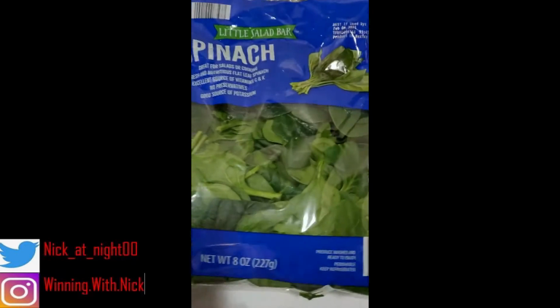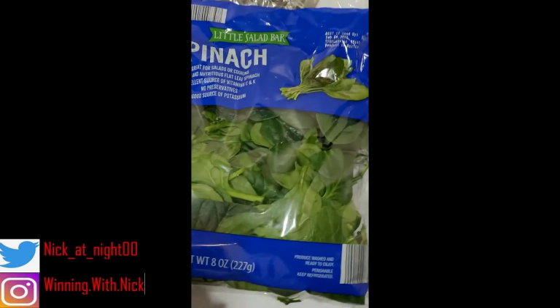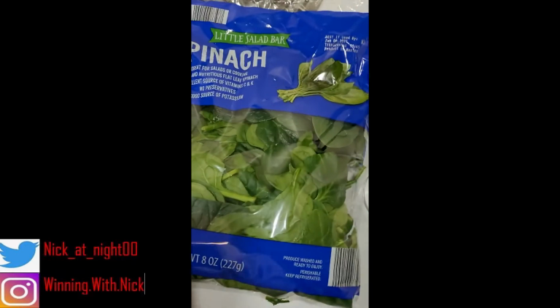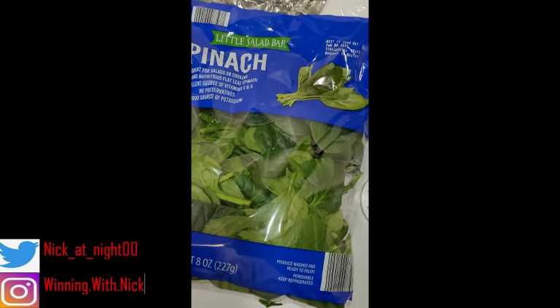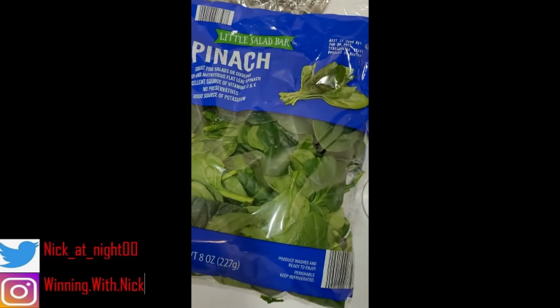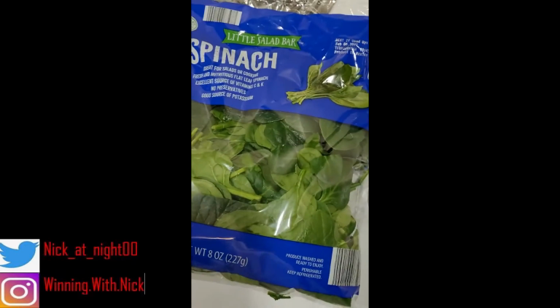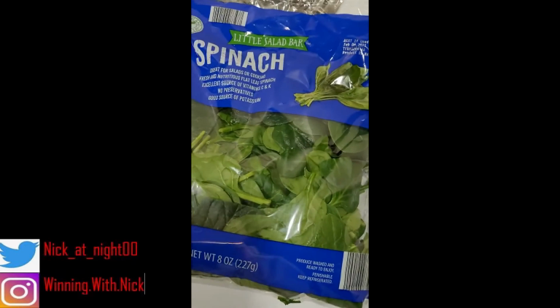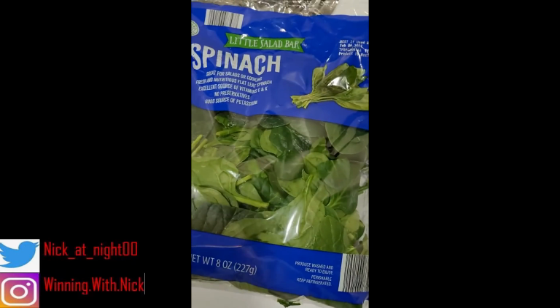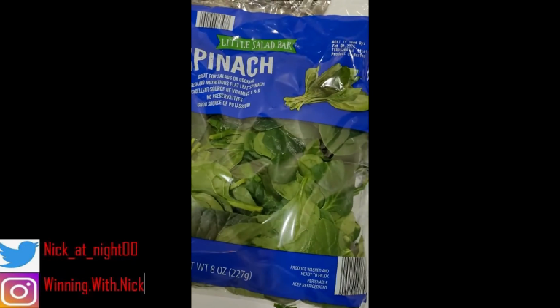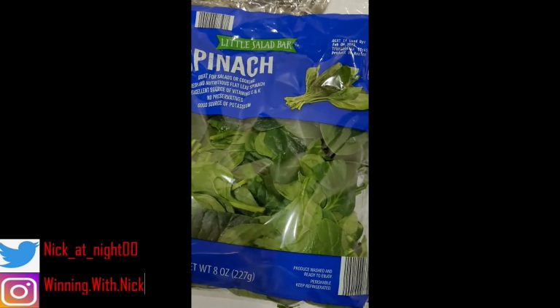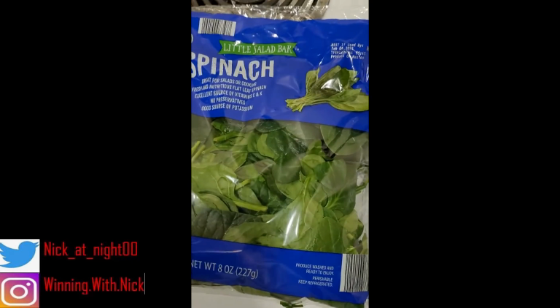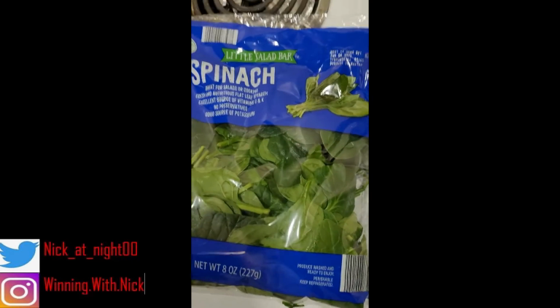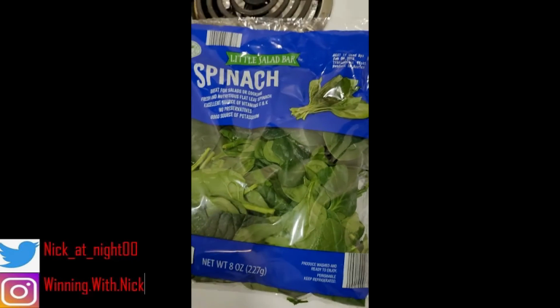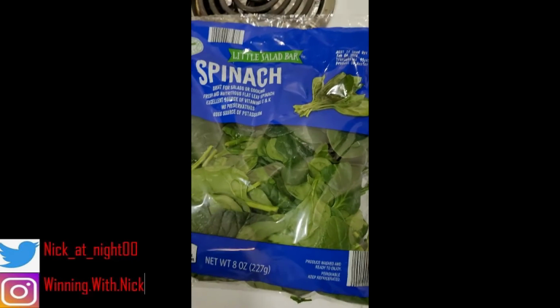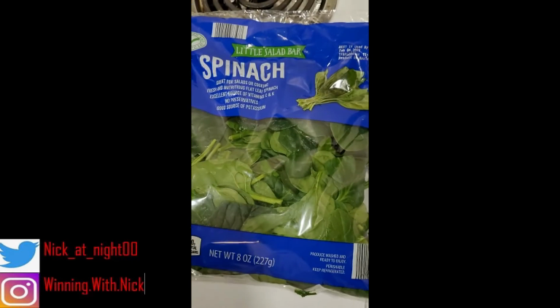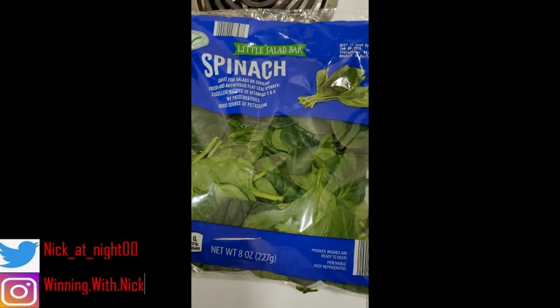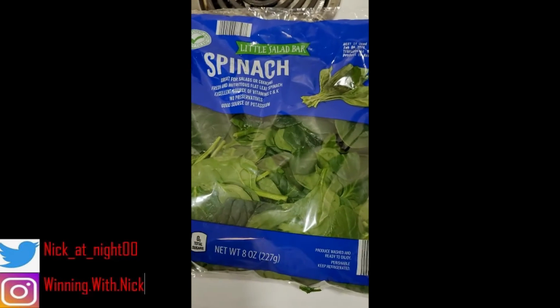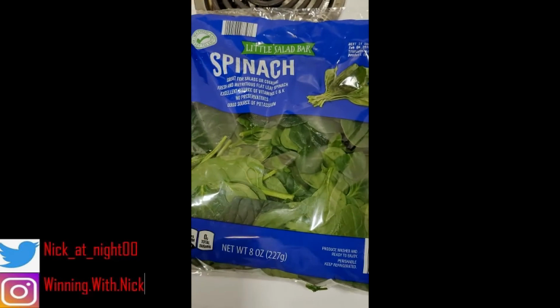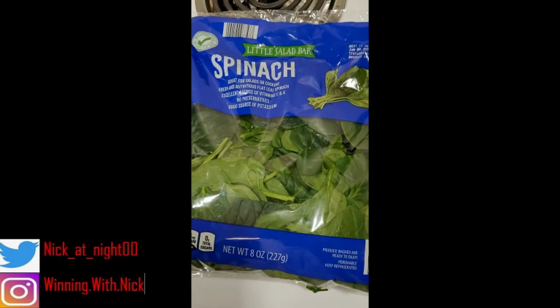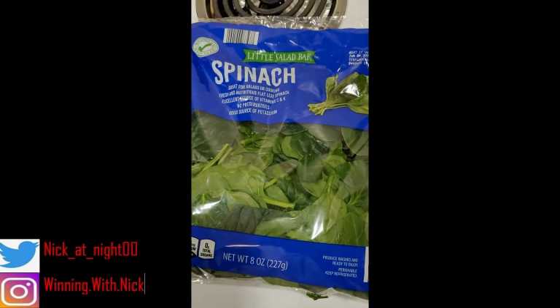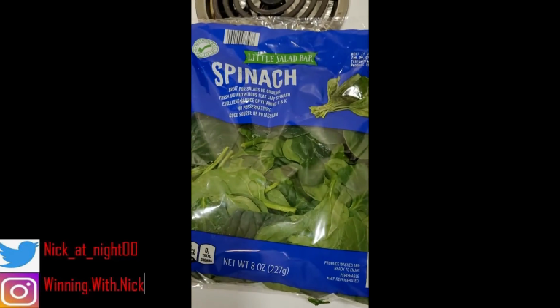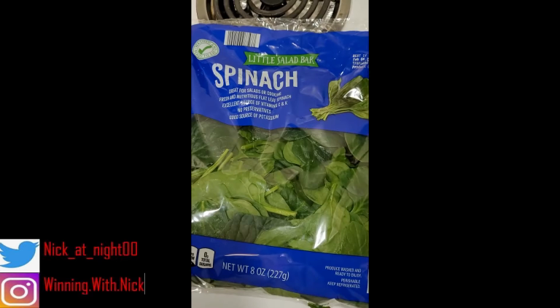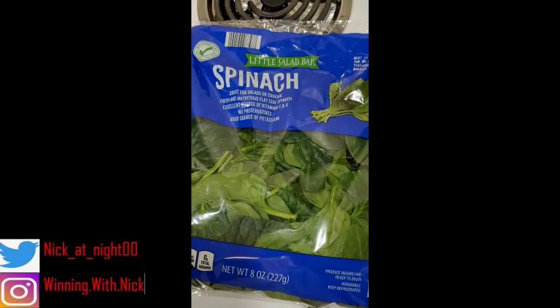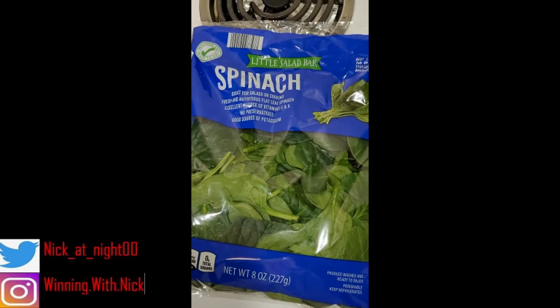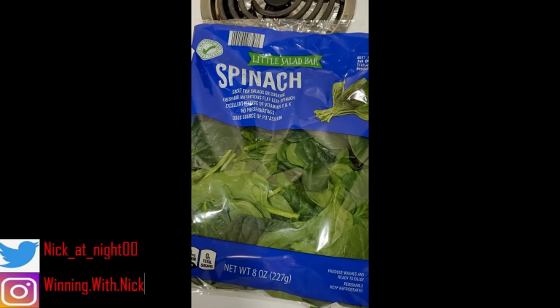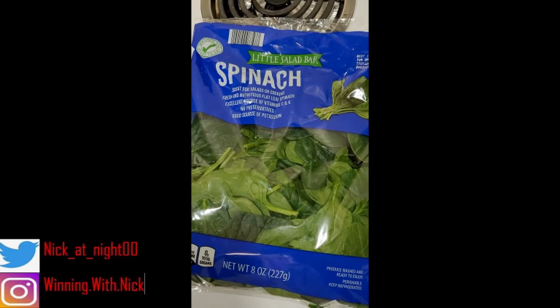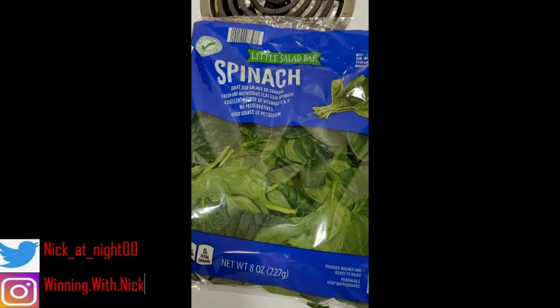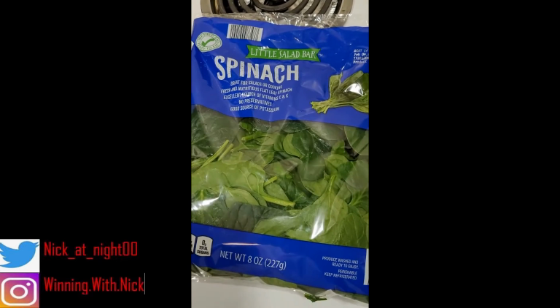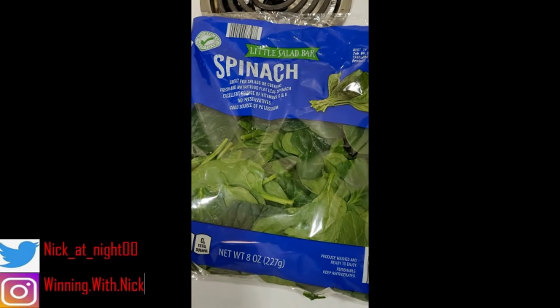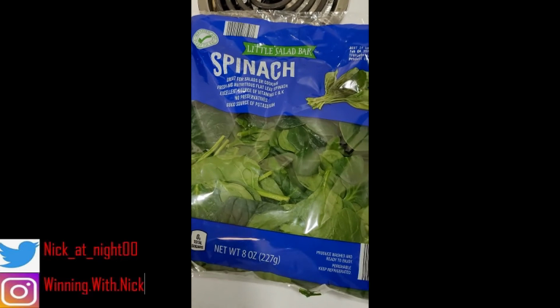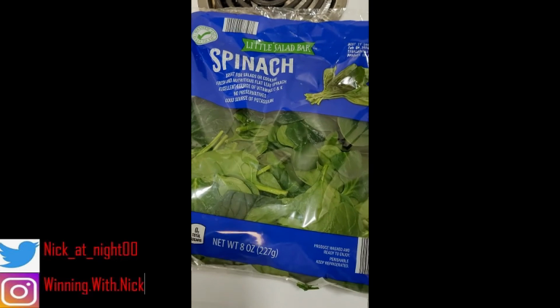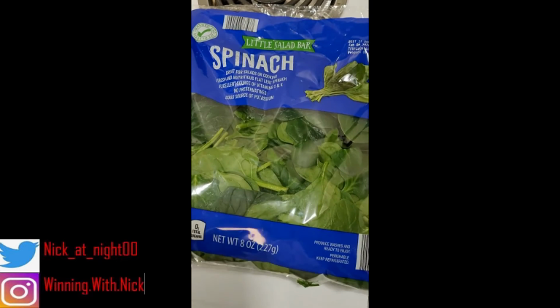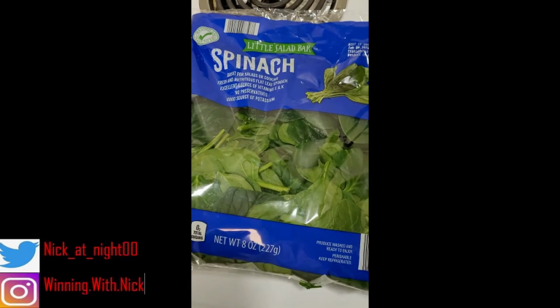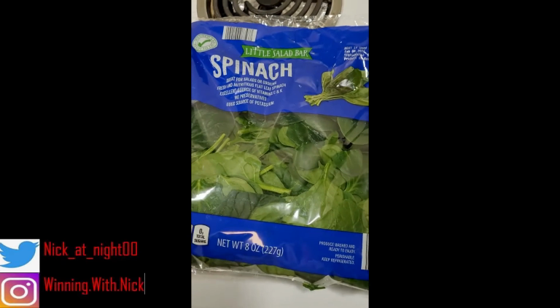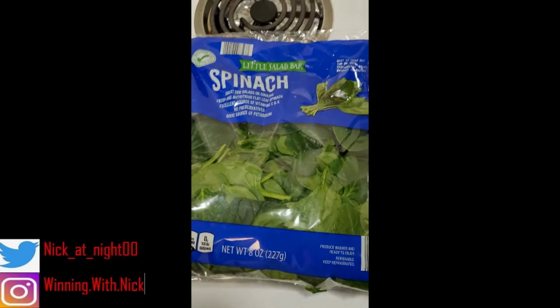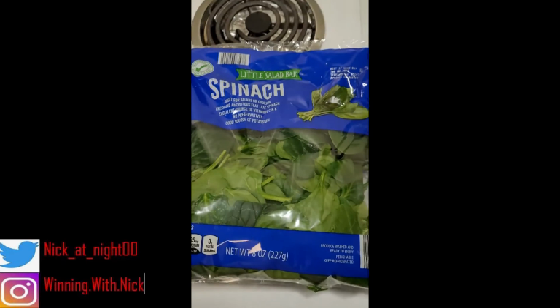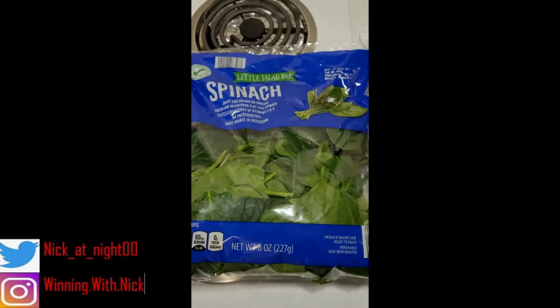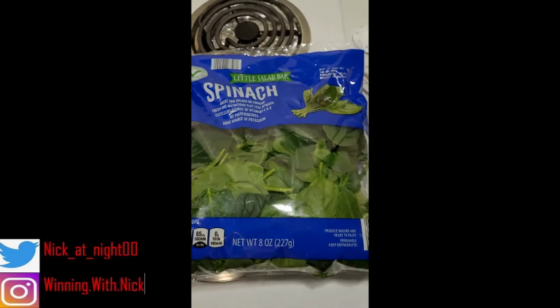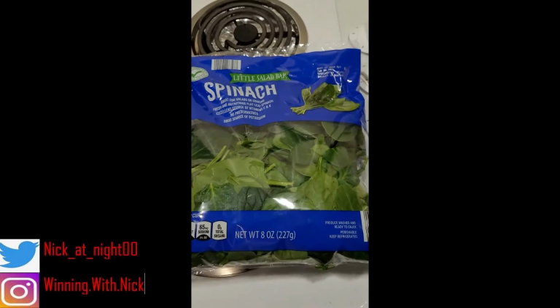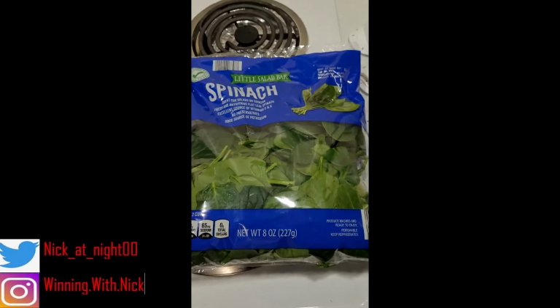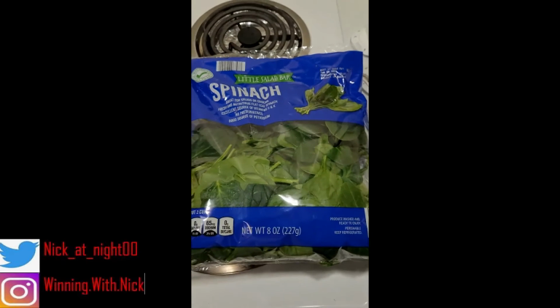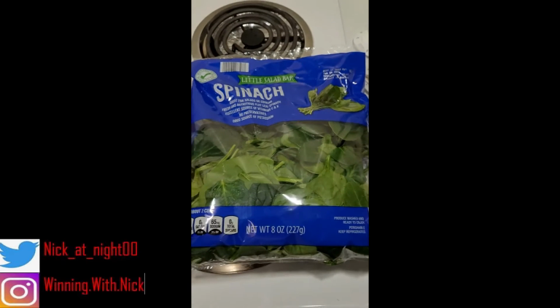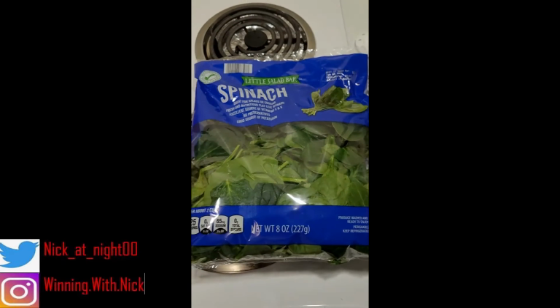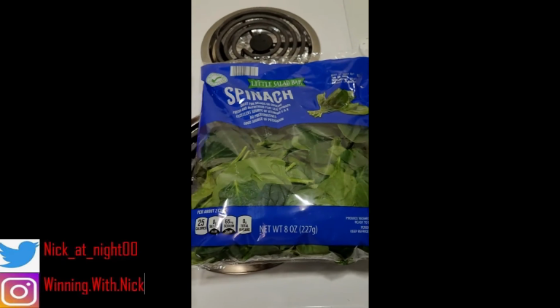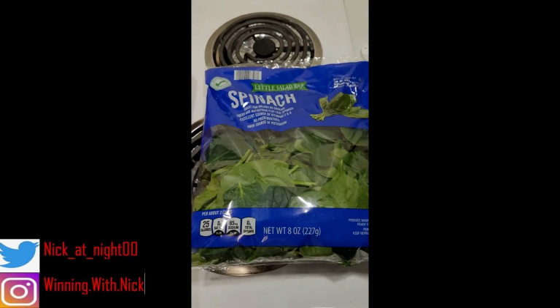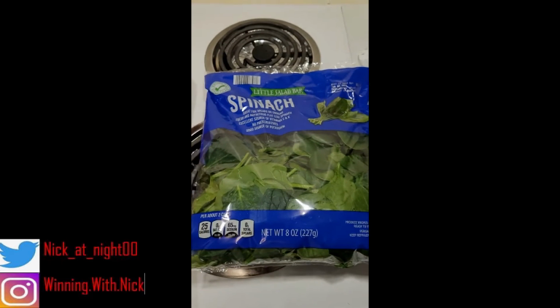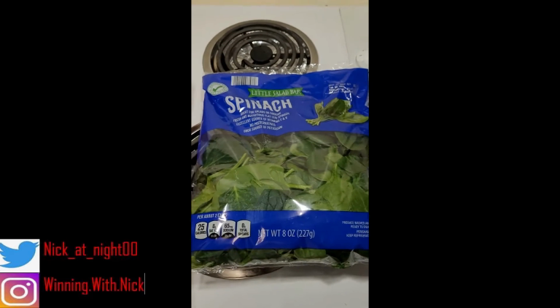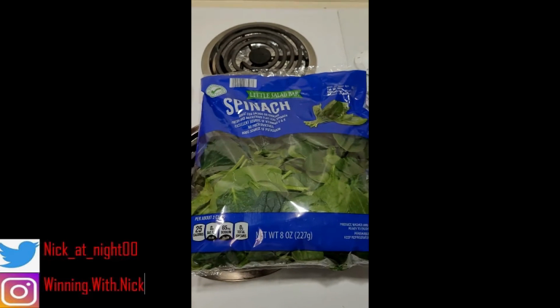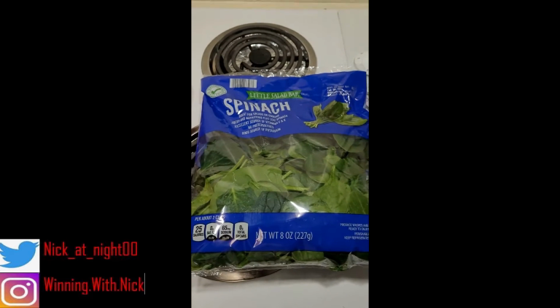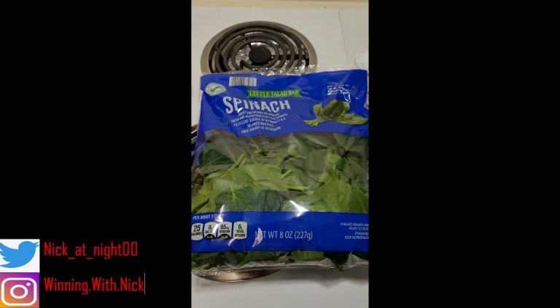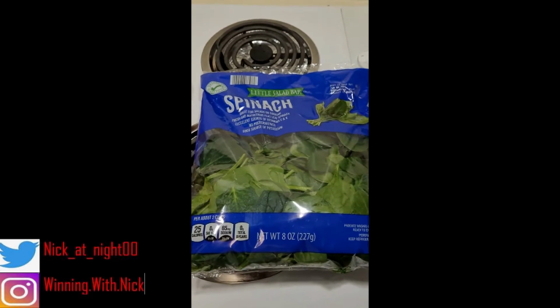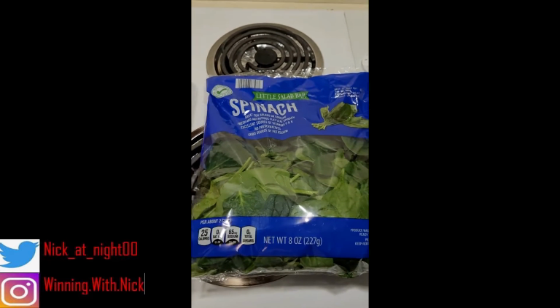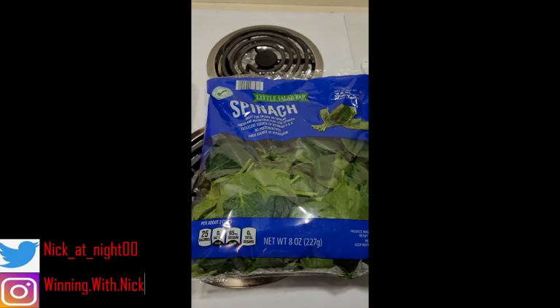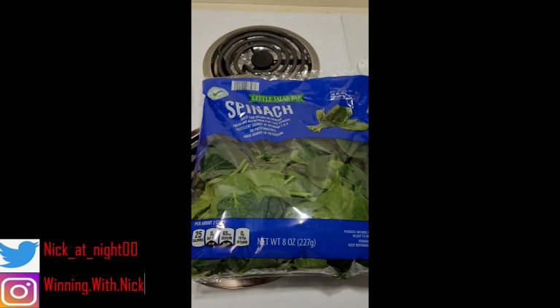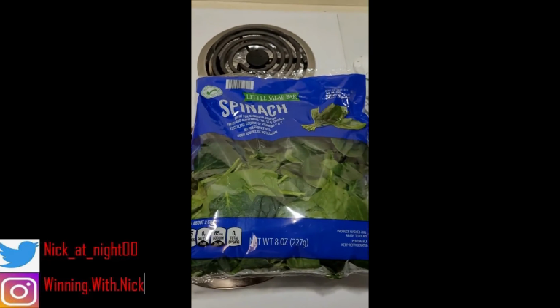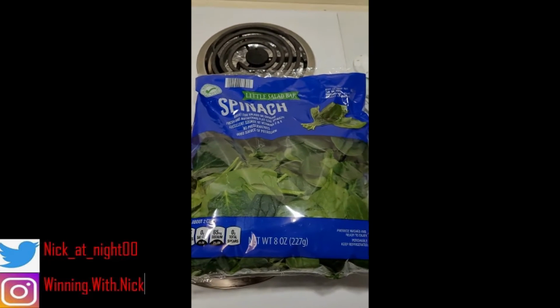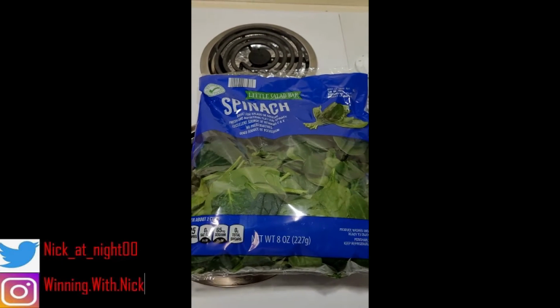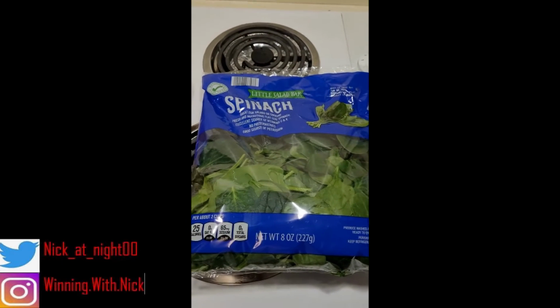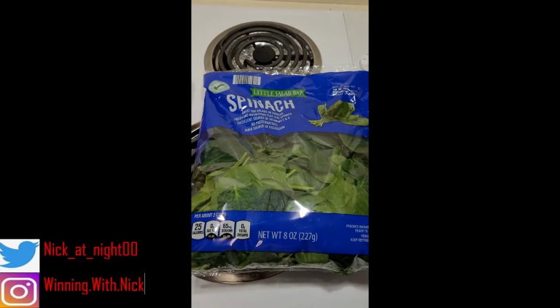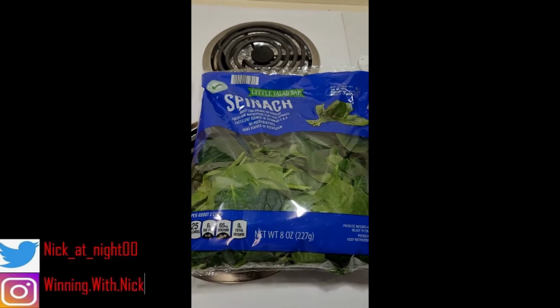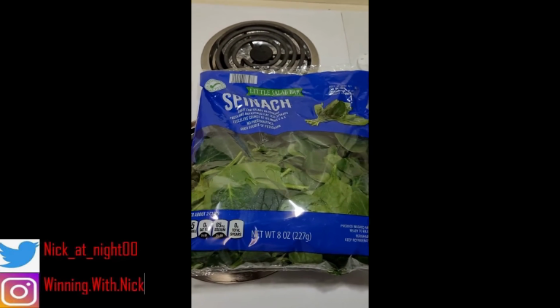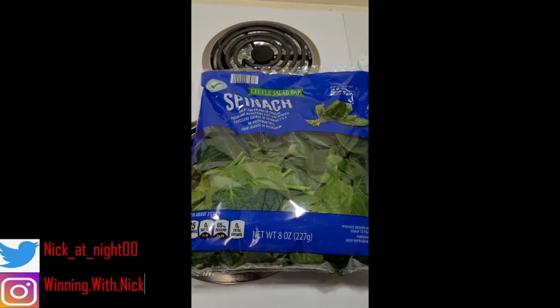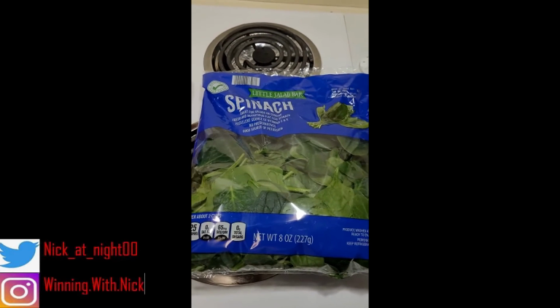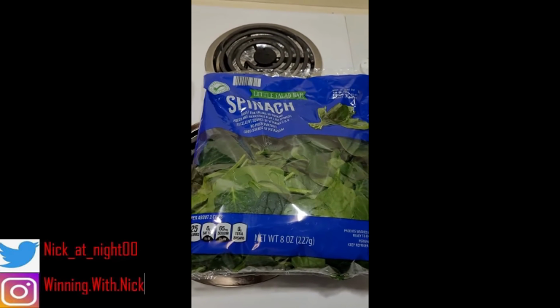And right here we got some healthy greens, we got some spinach leaves. So yeah, here's the ingredients. Now I'll show you how I prepare the sandwich.